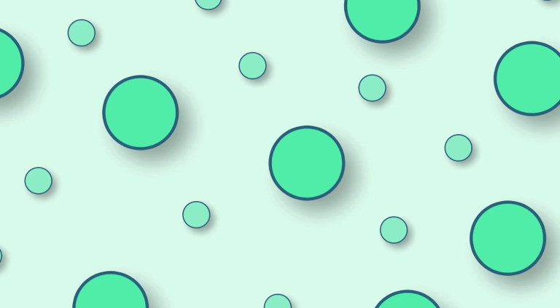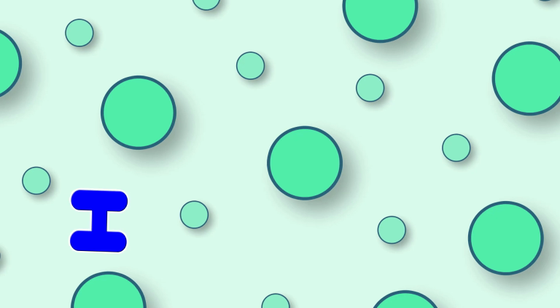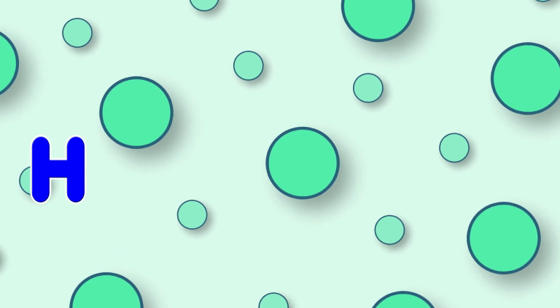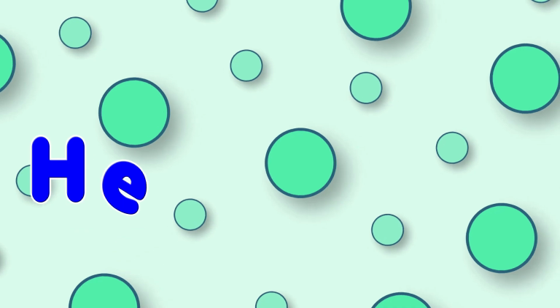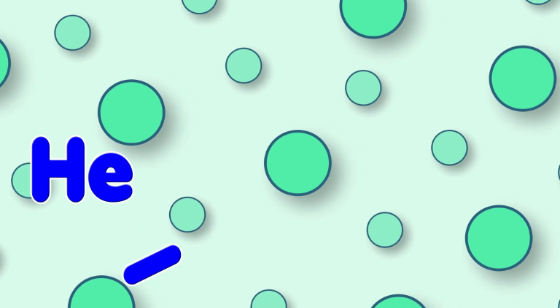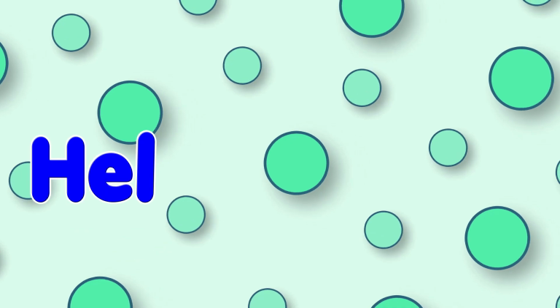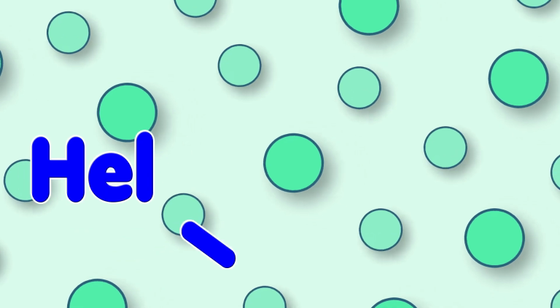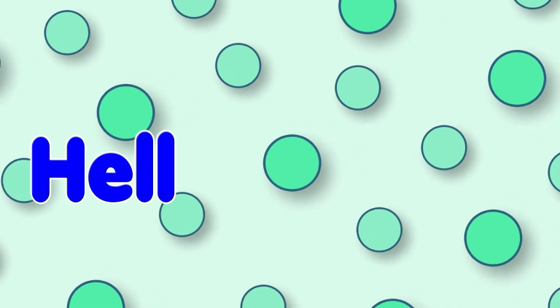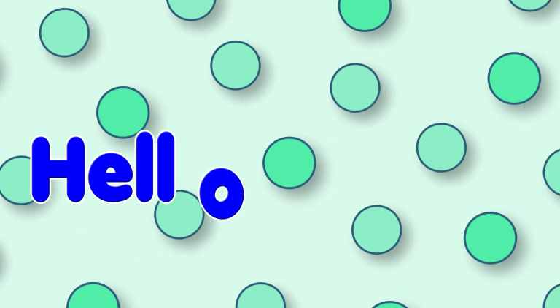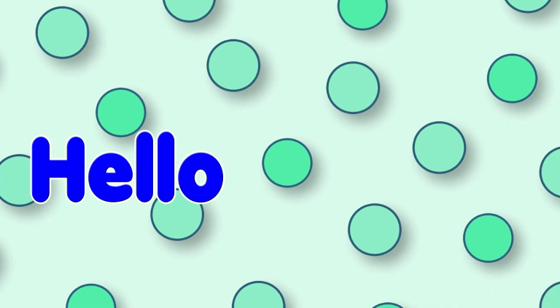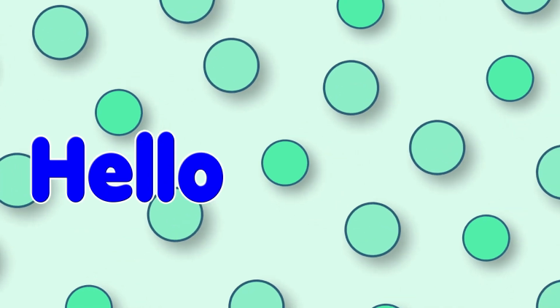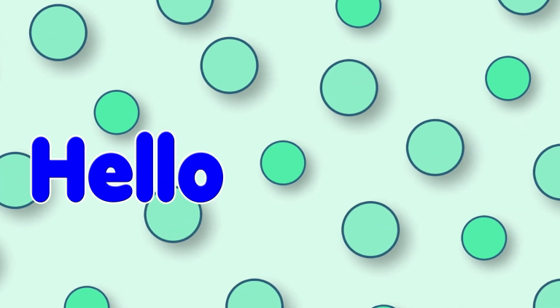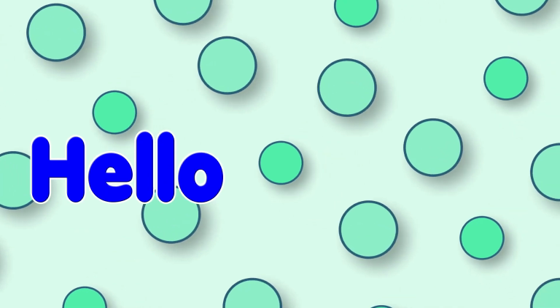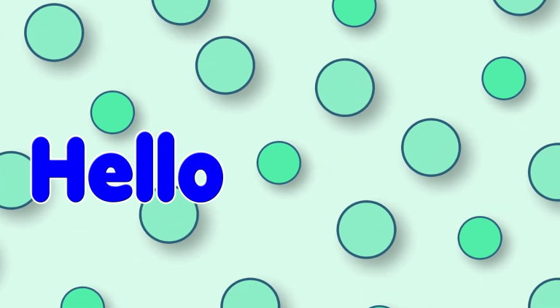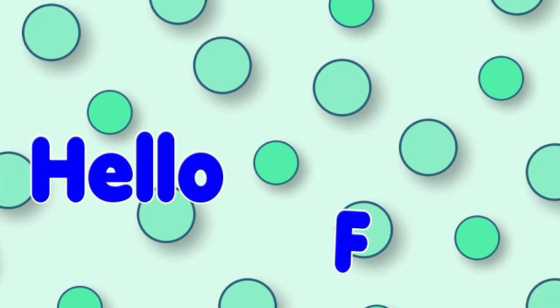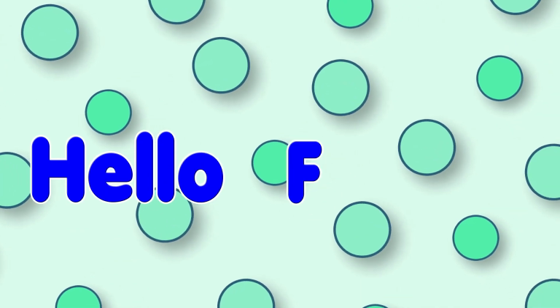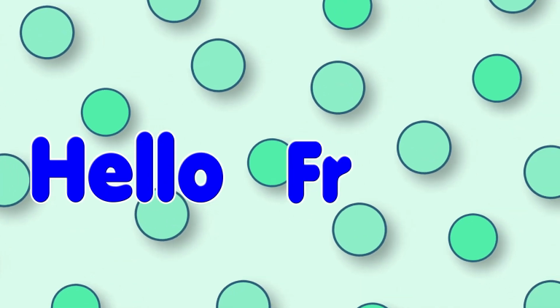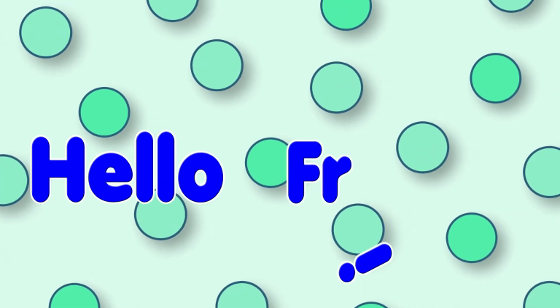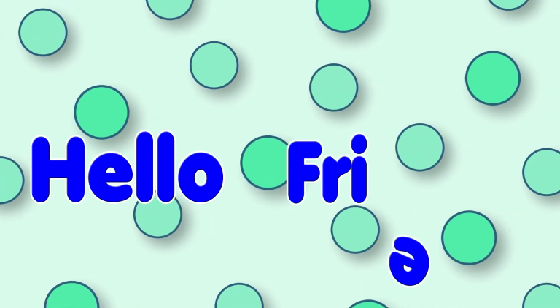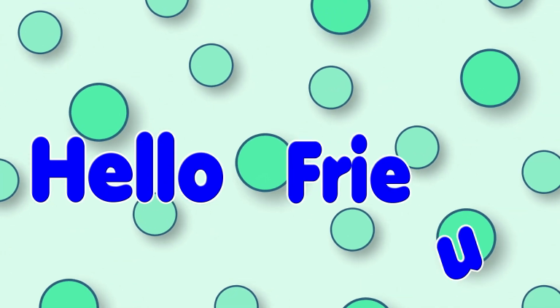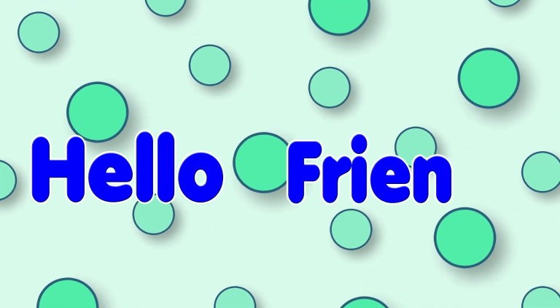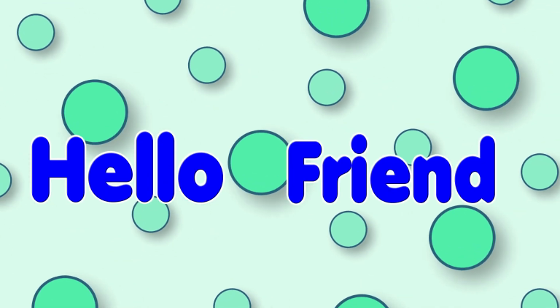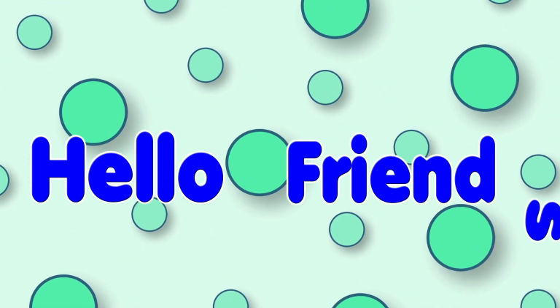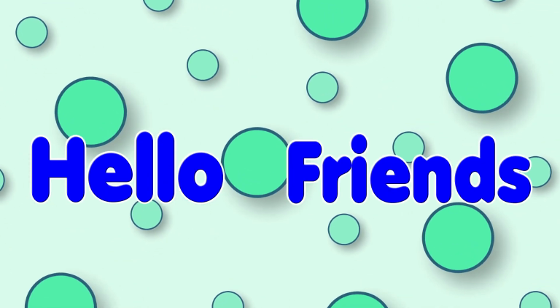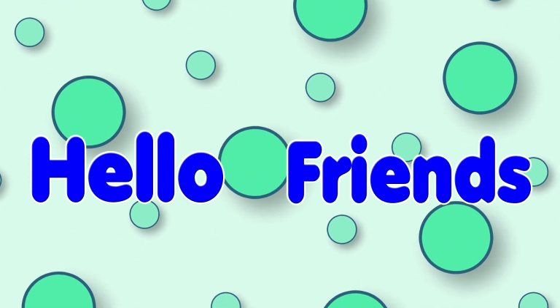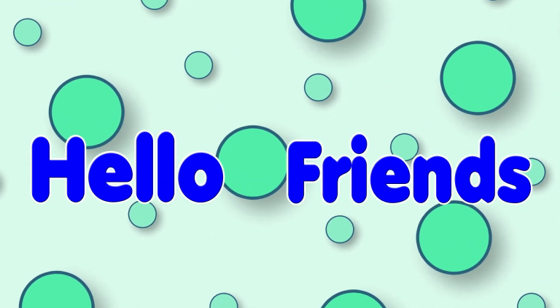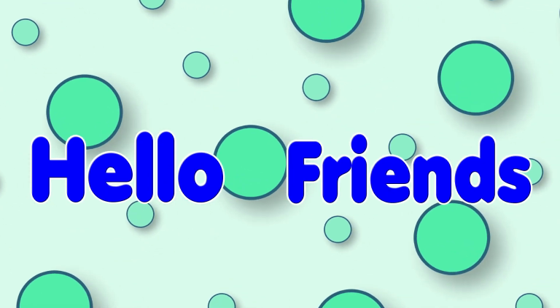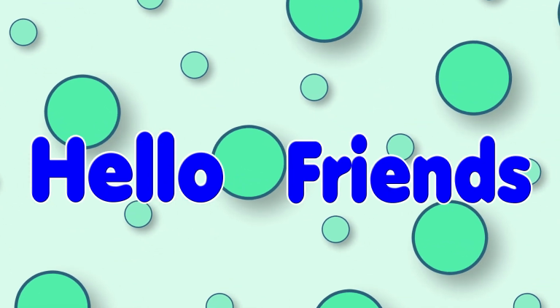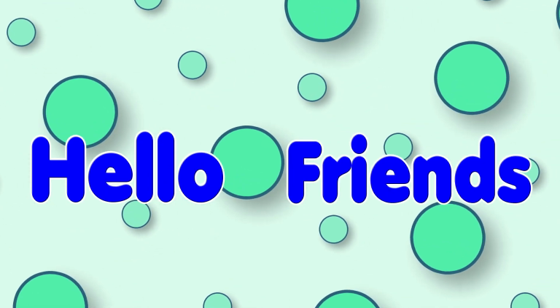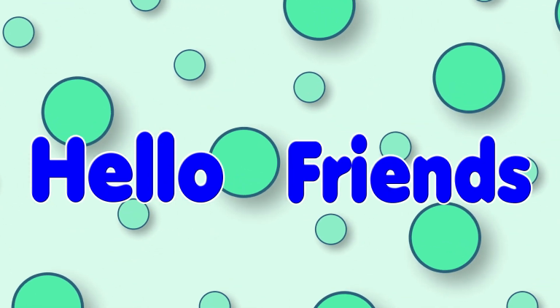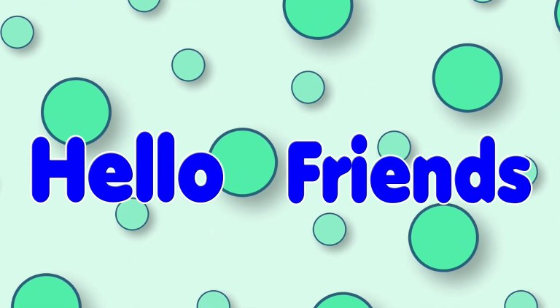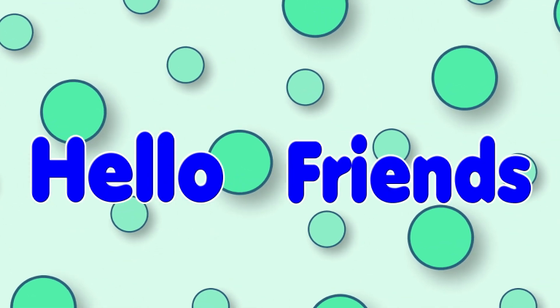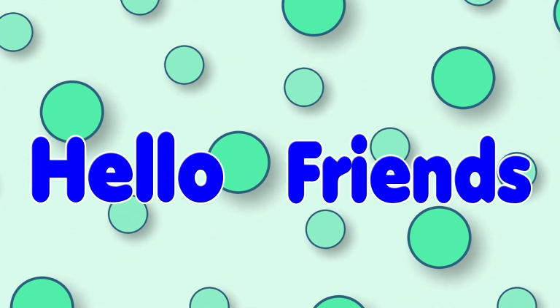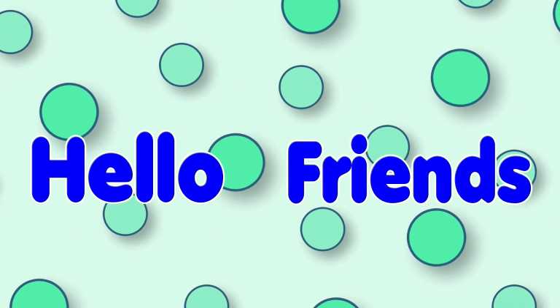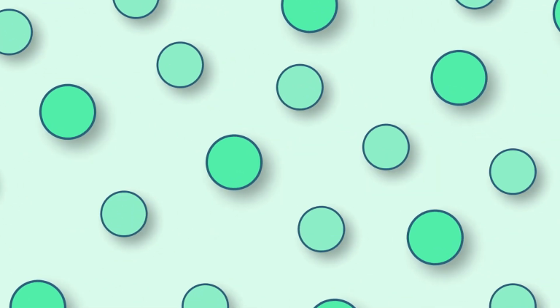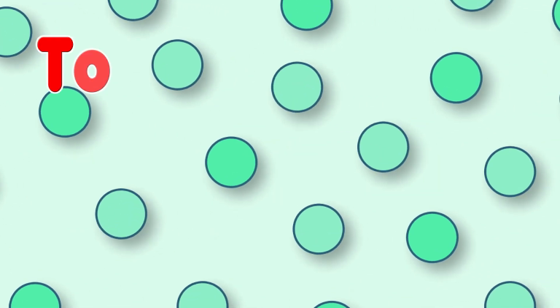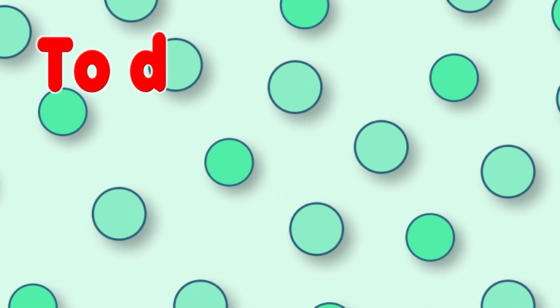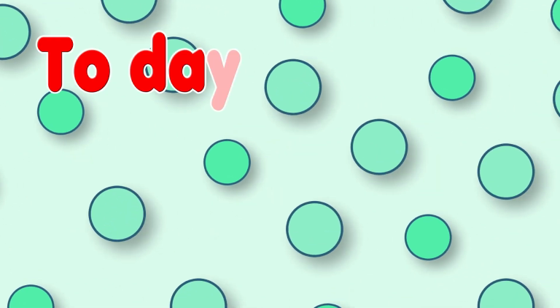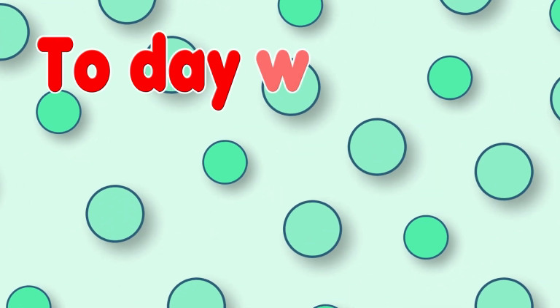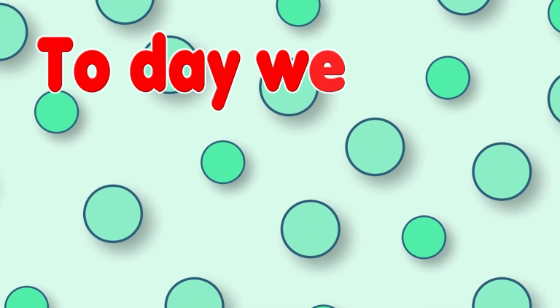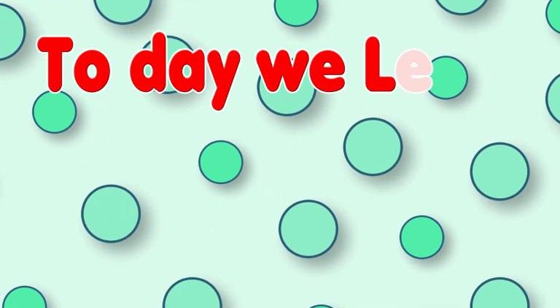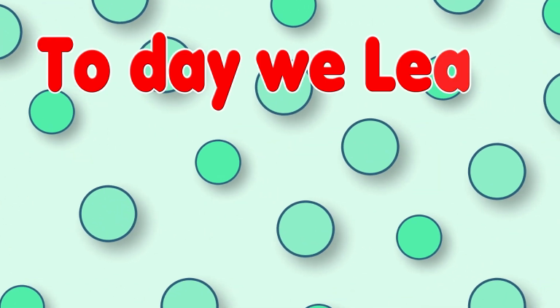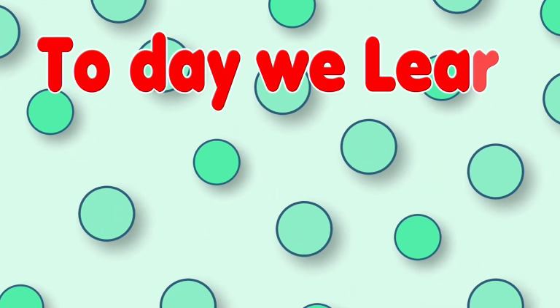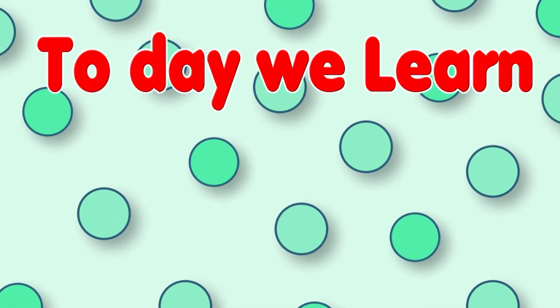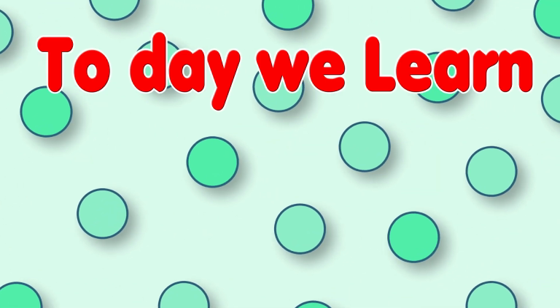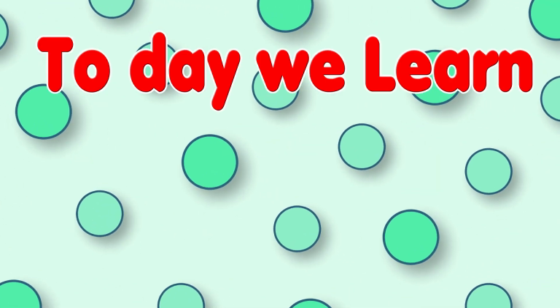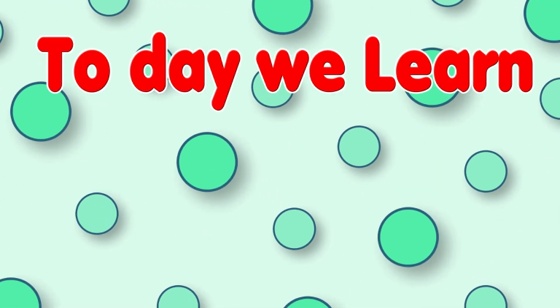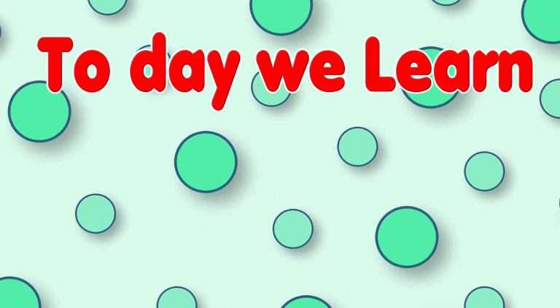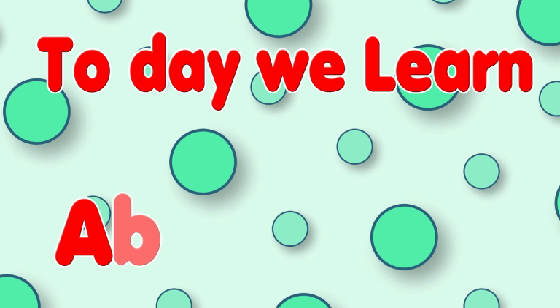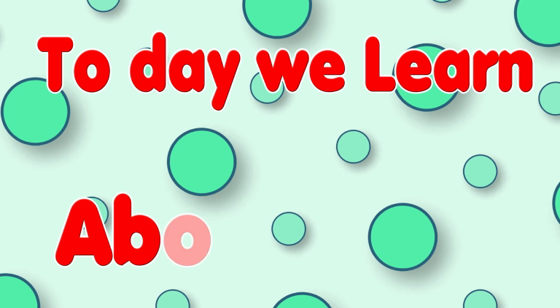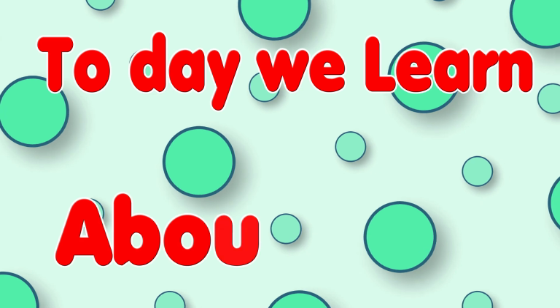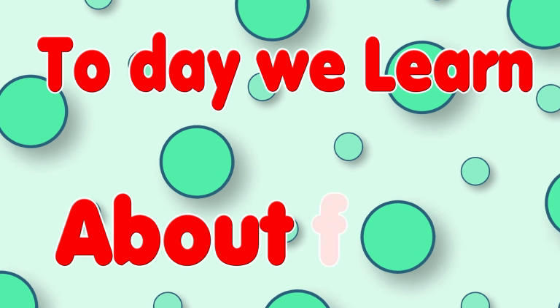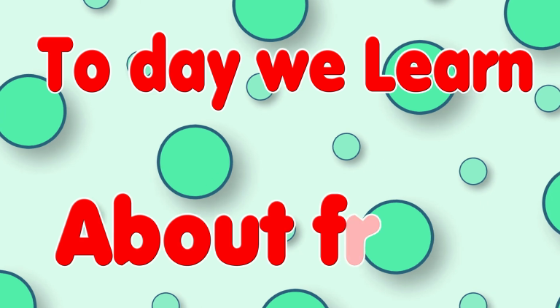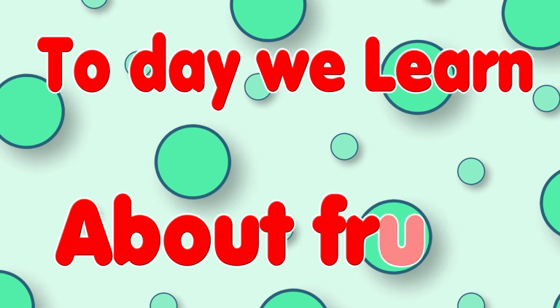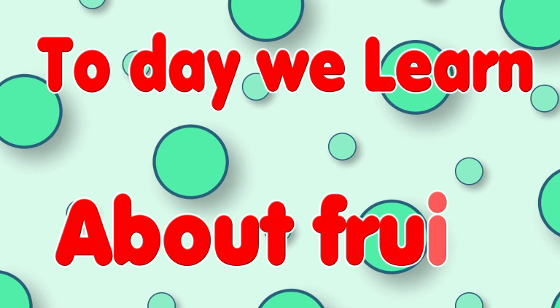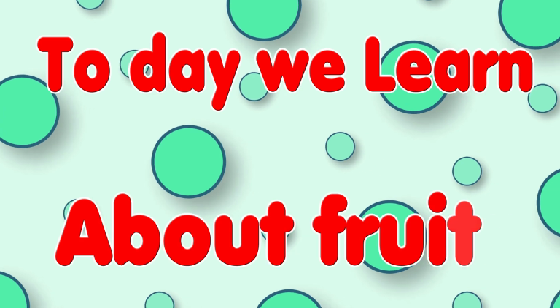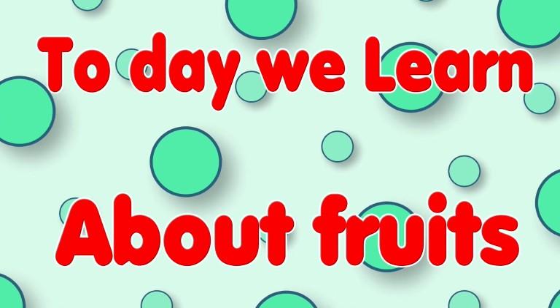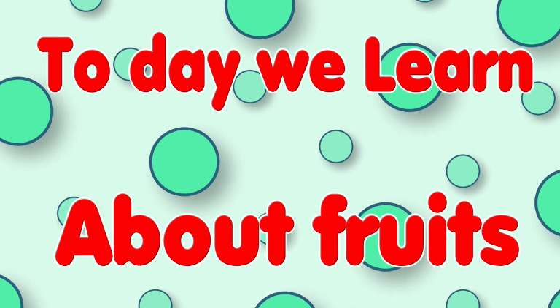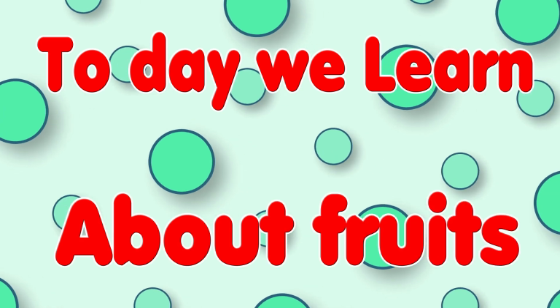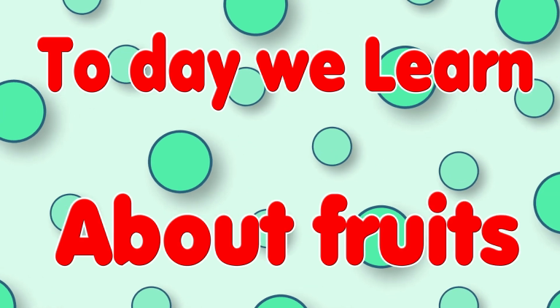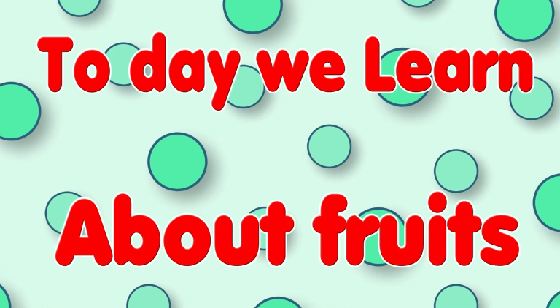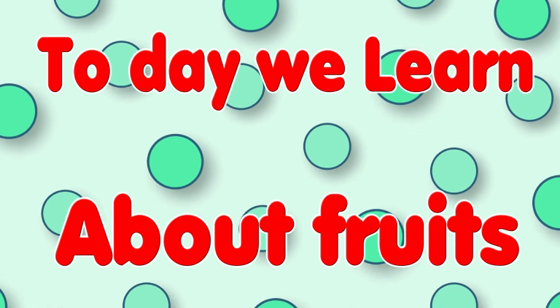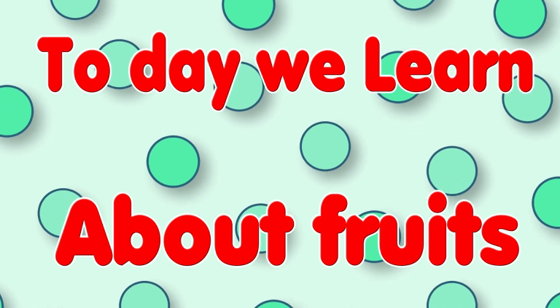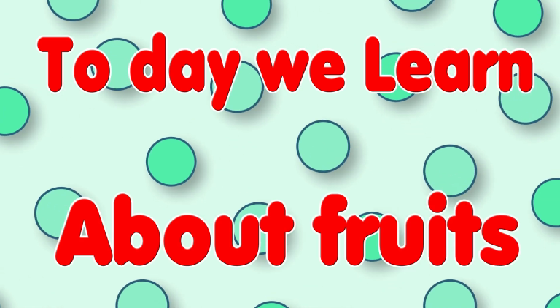Hello friends! Today we will learn about fruits.